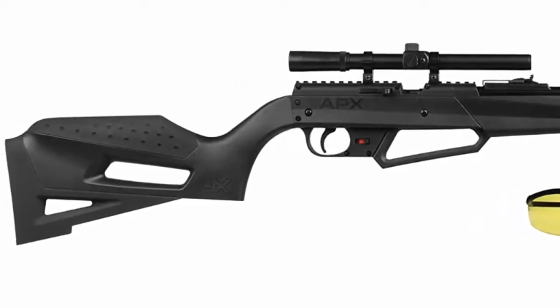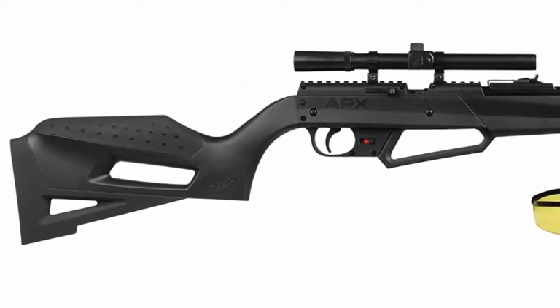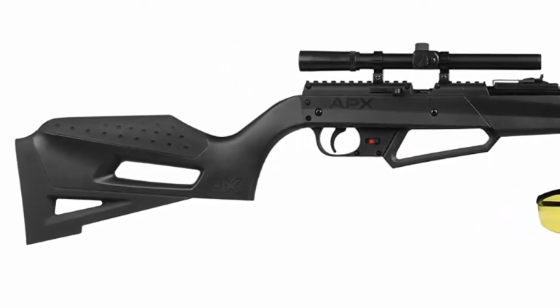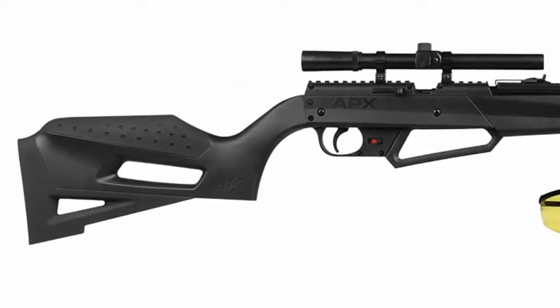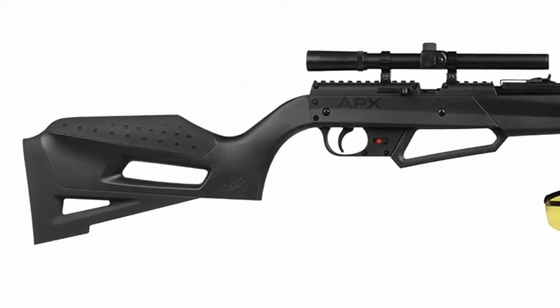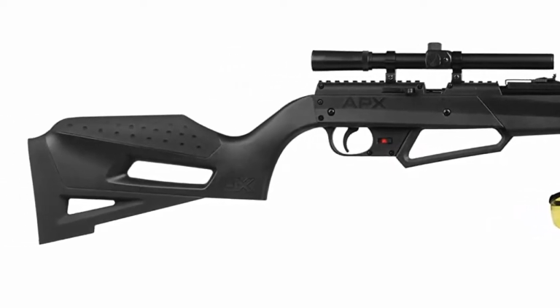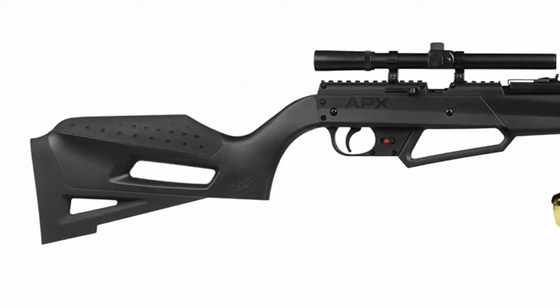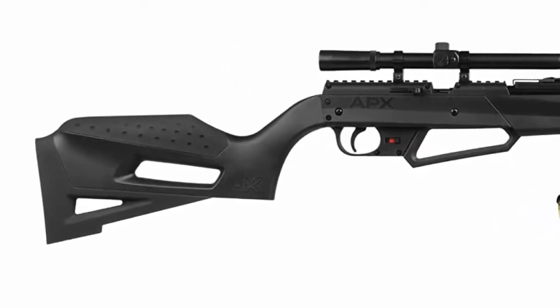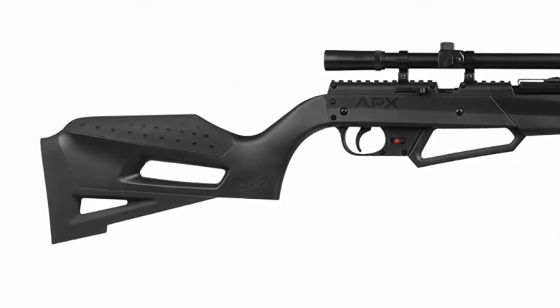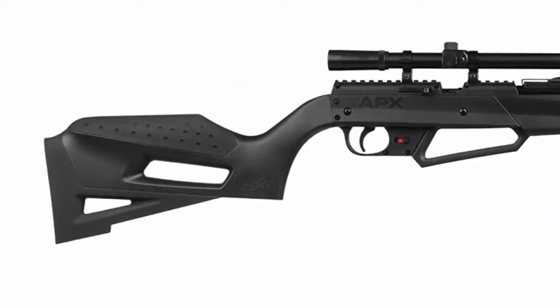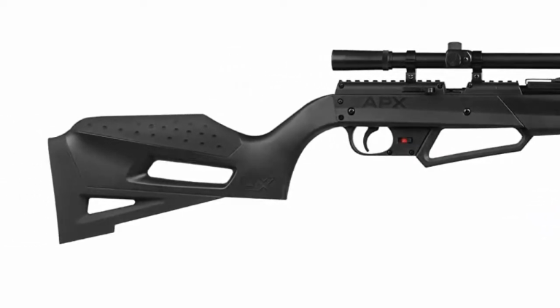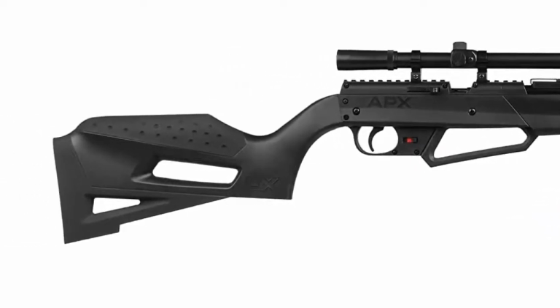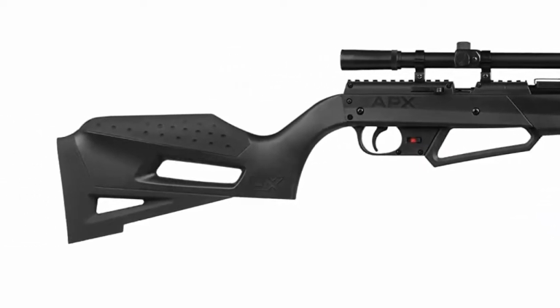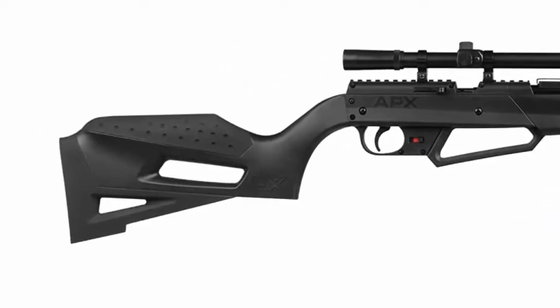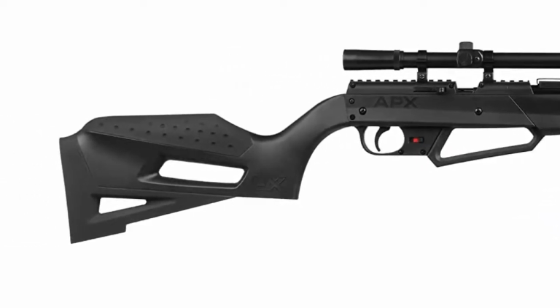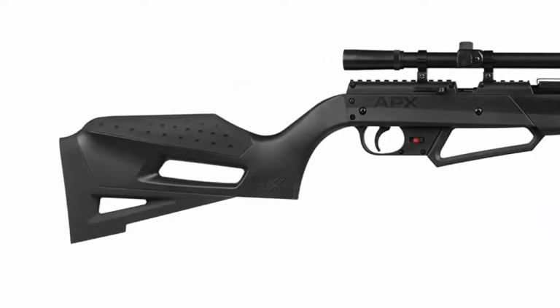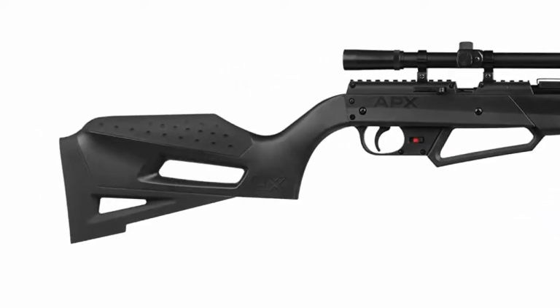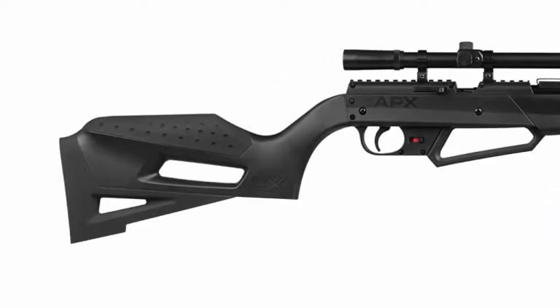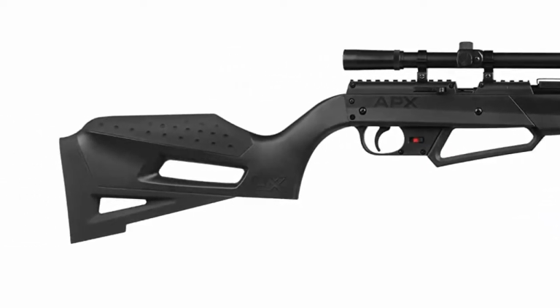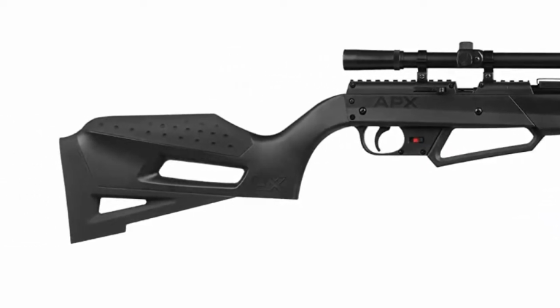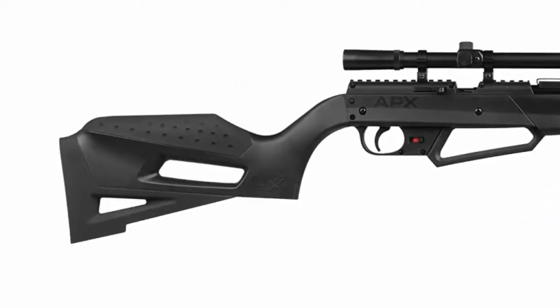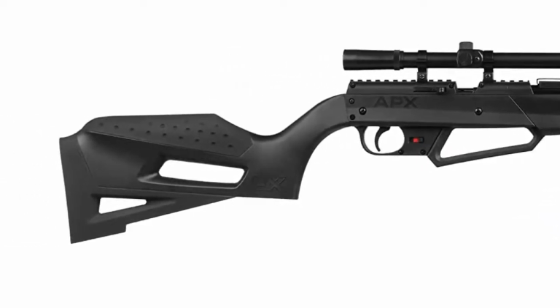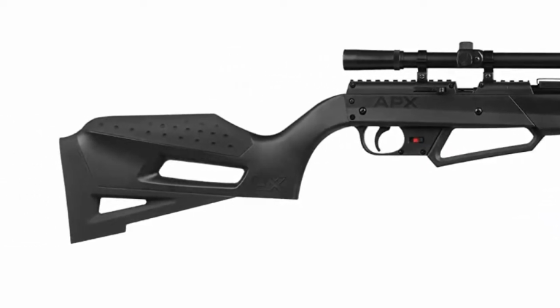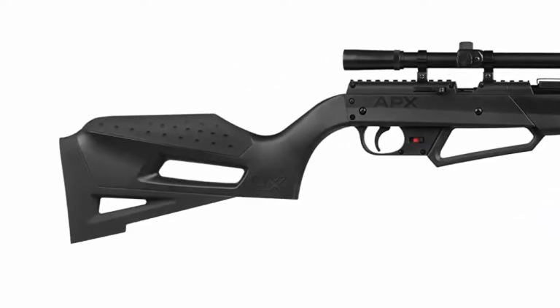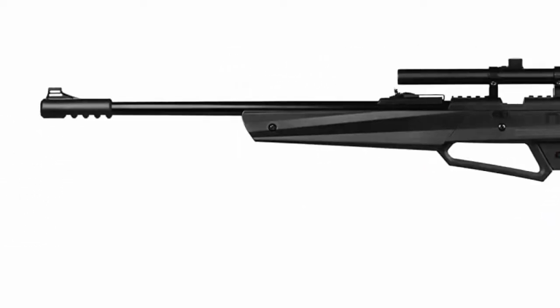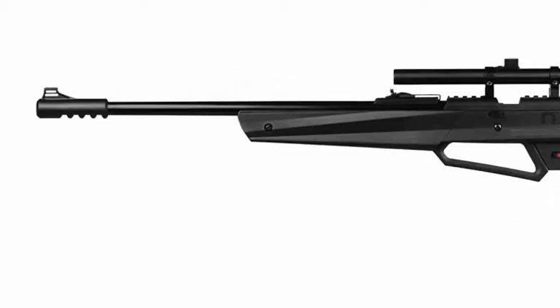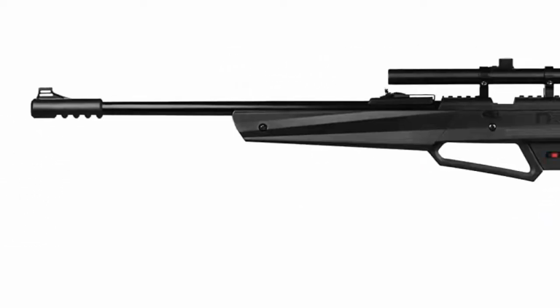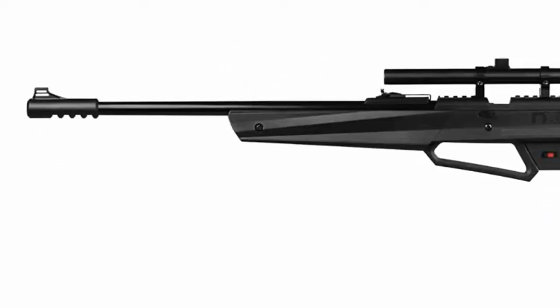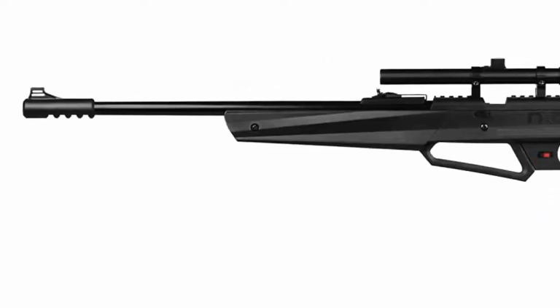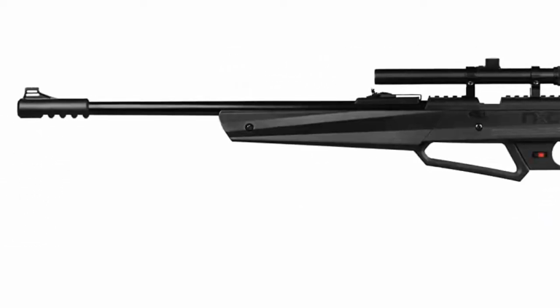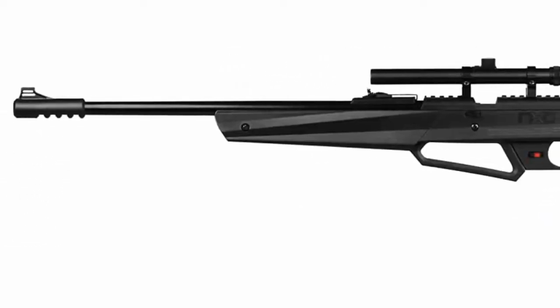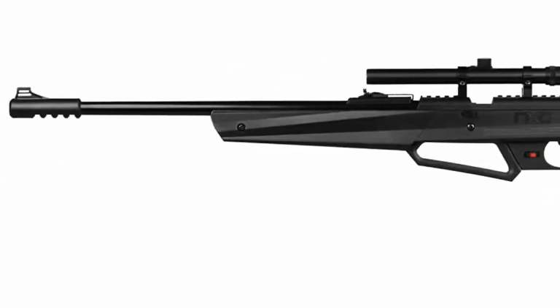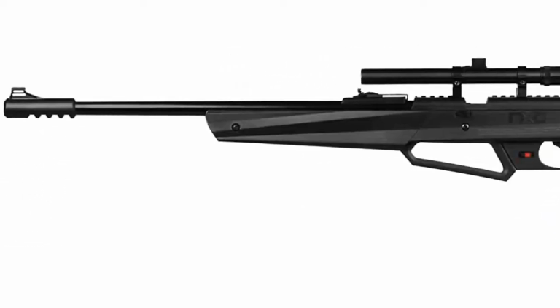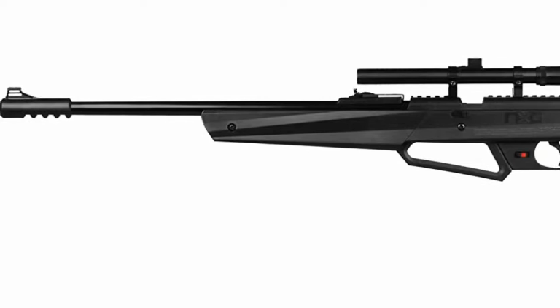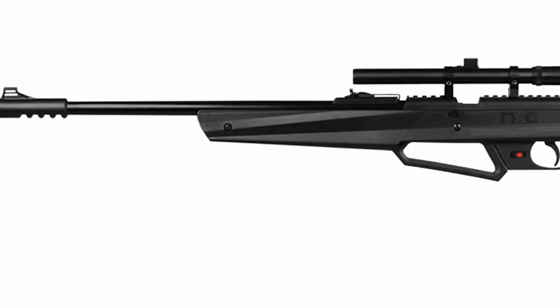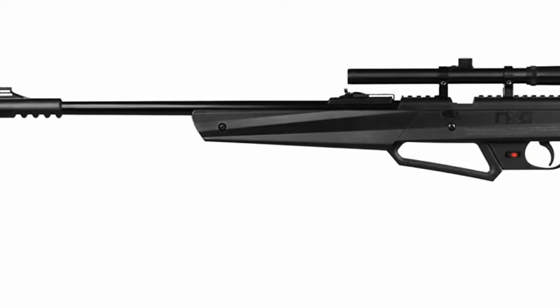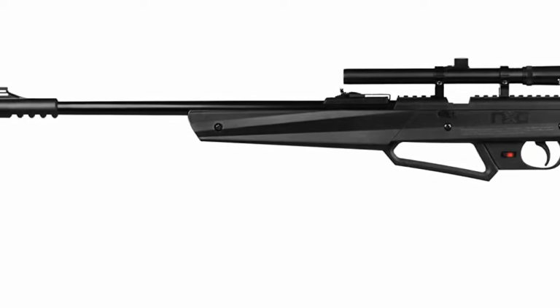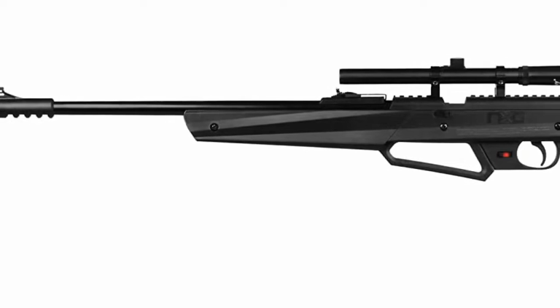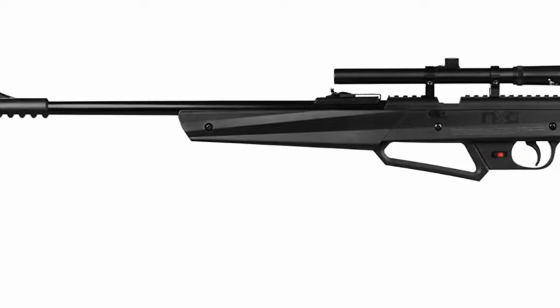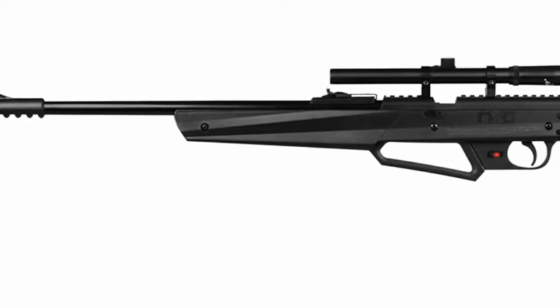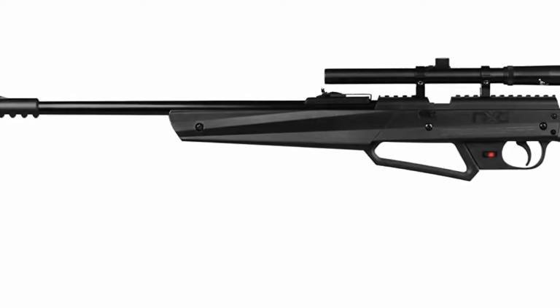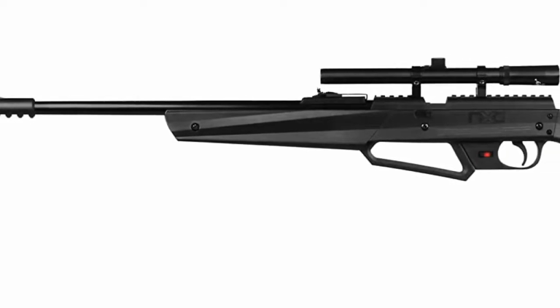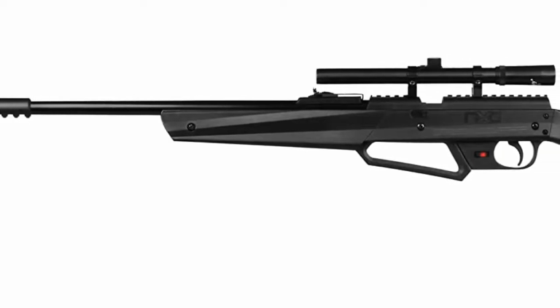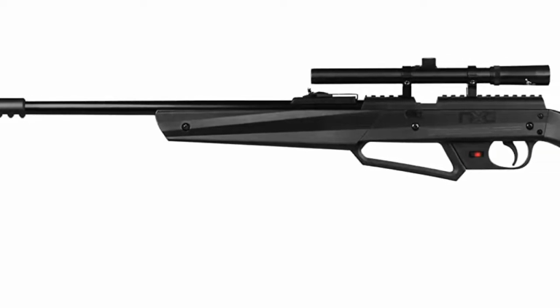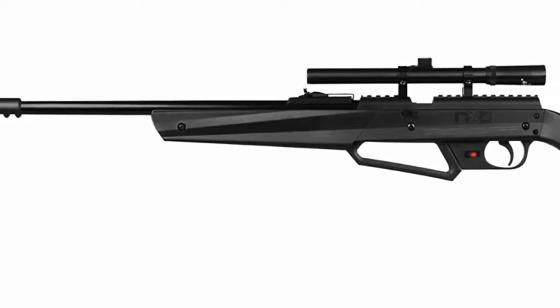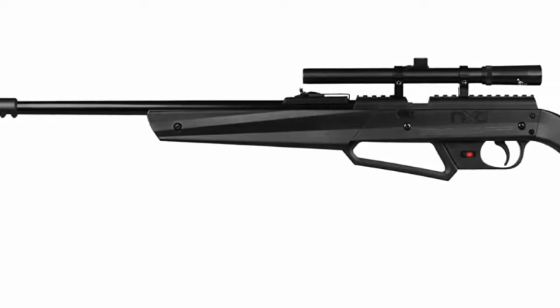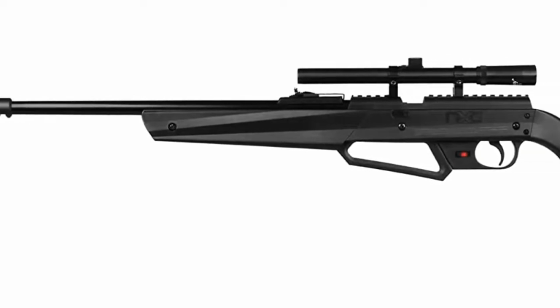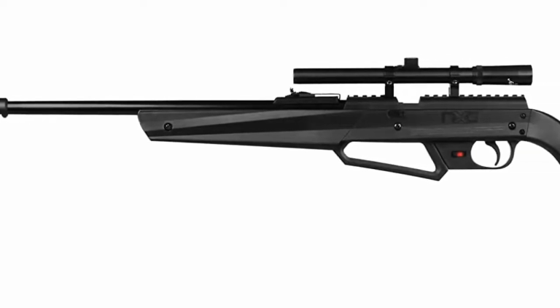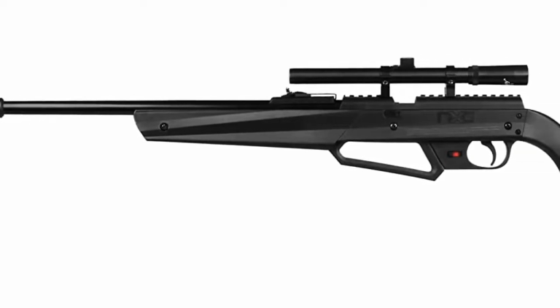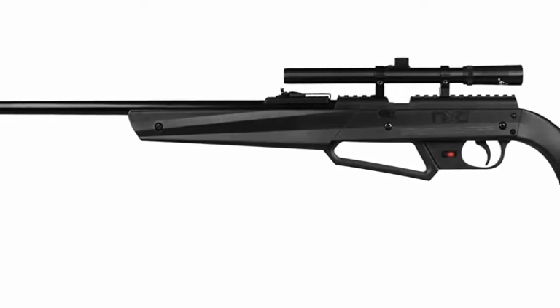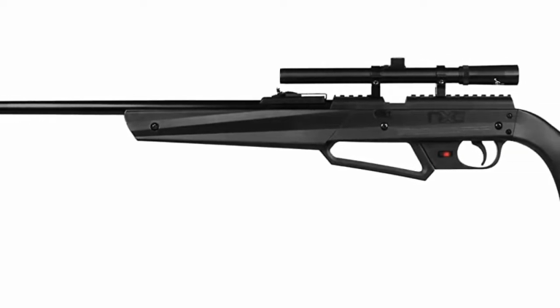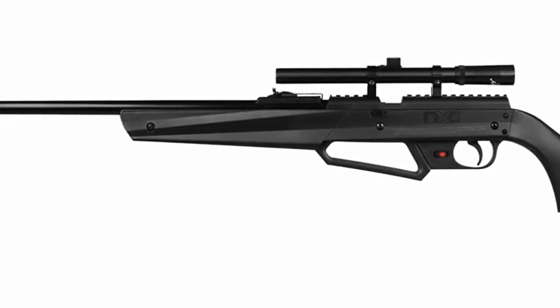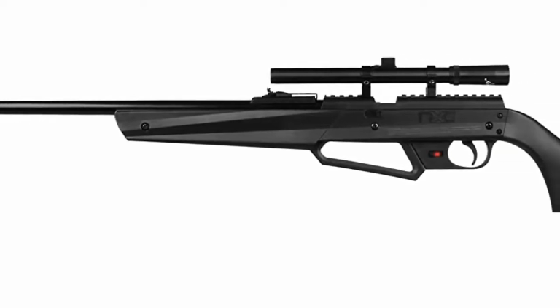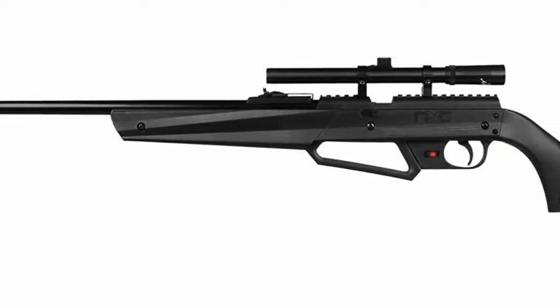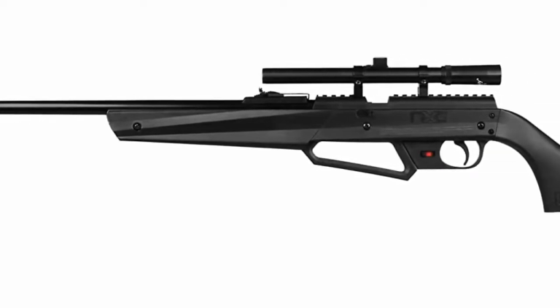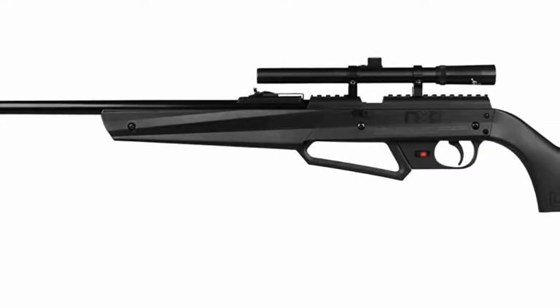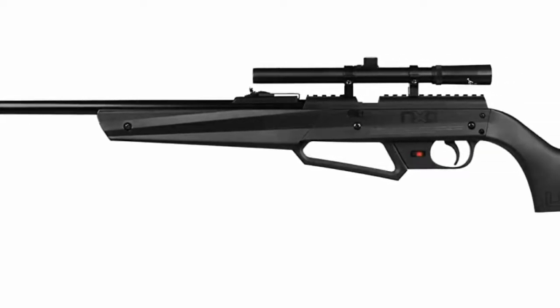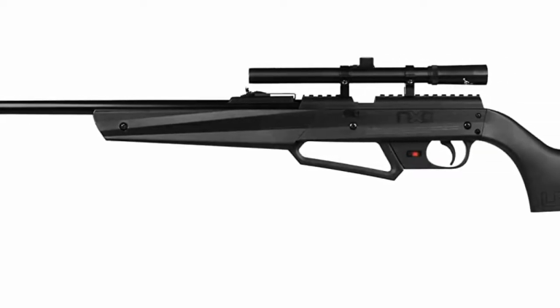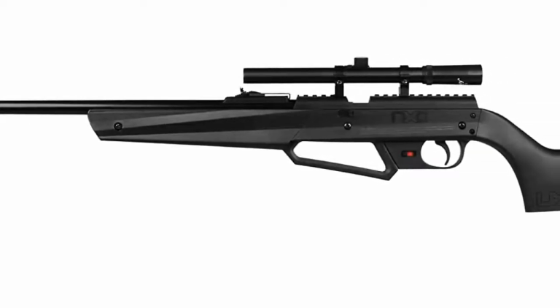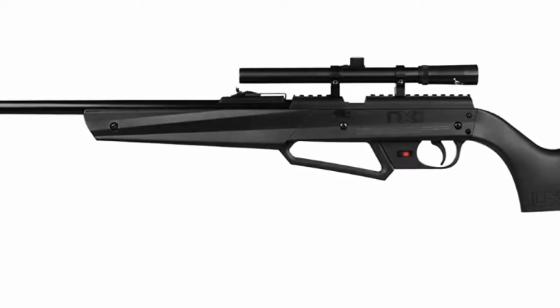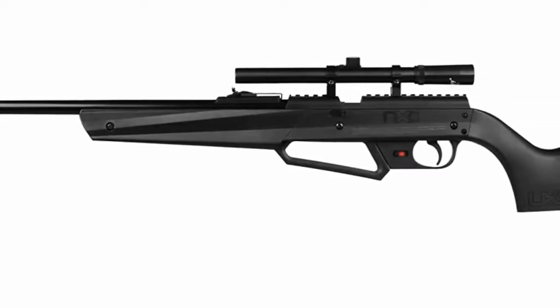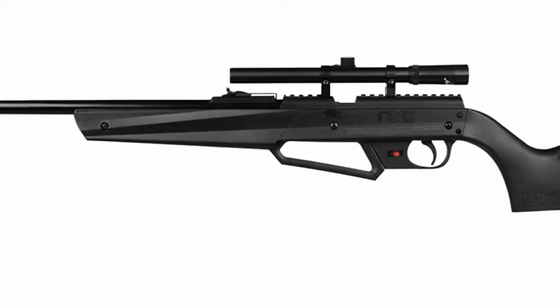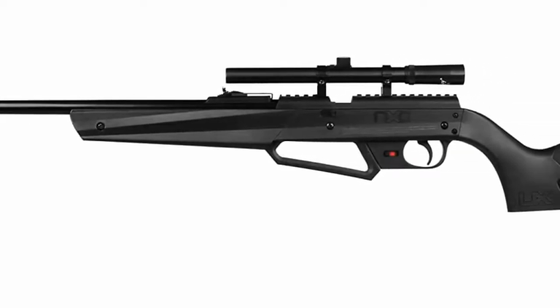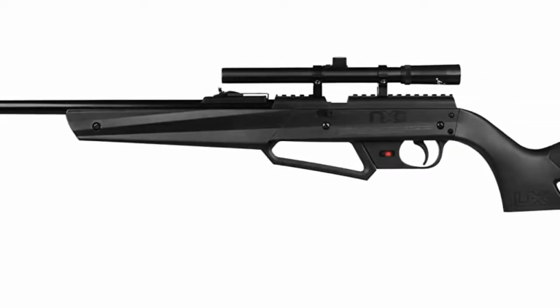Solid construction — the Sportsman is a reliable design that is built for consistent performance. The pump arm is easy to operate.